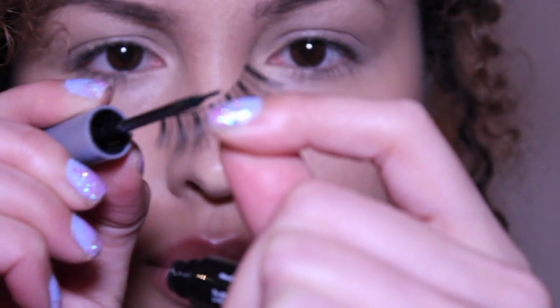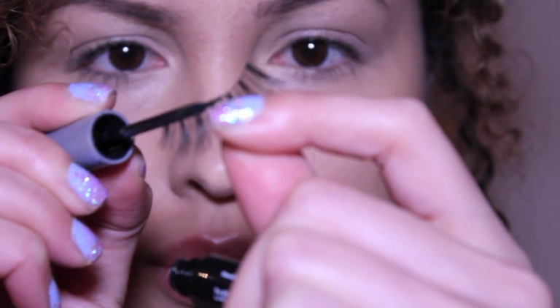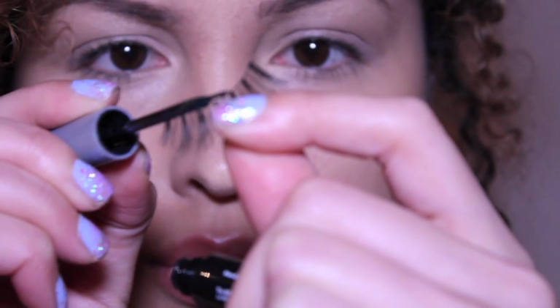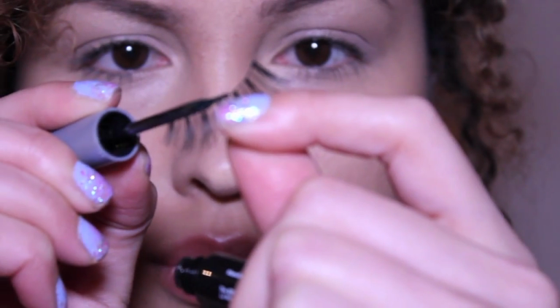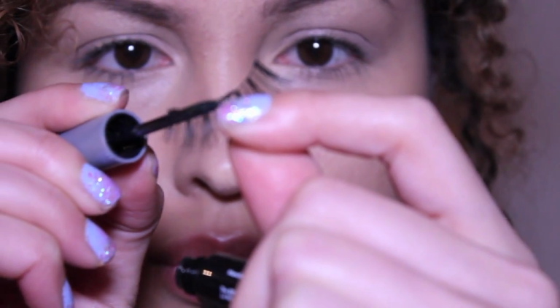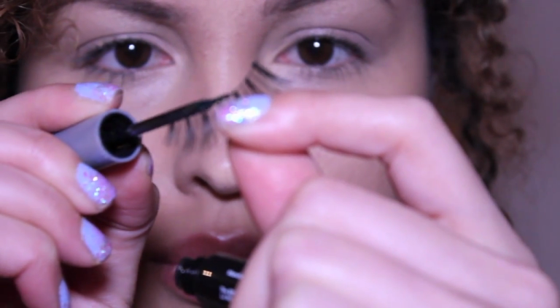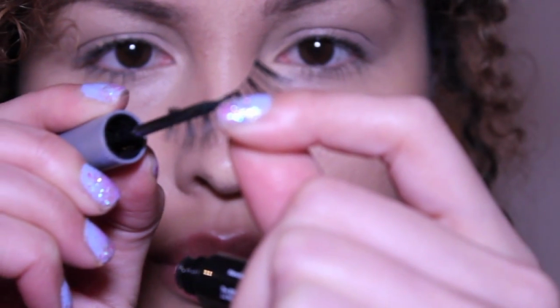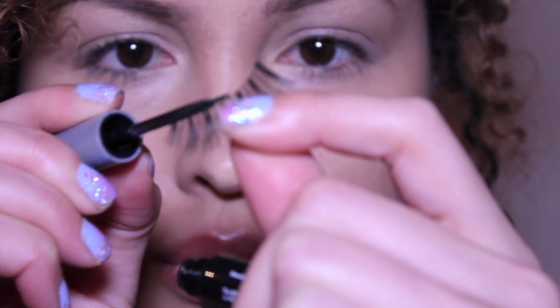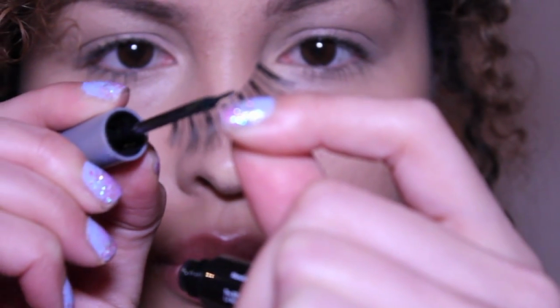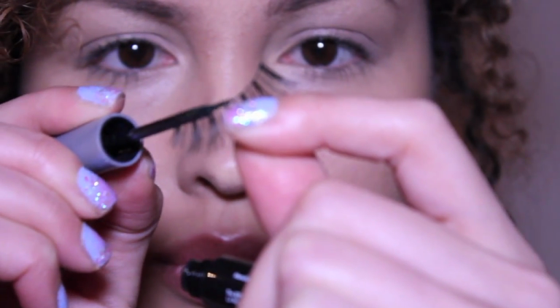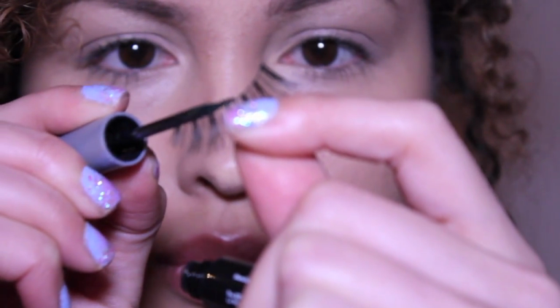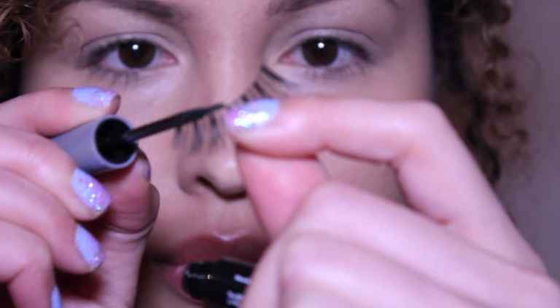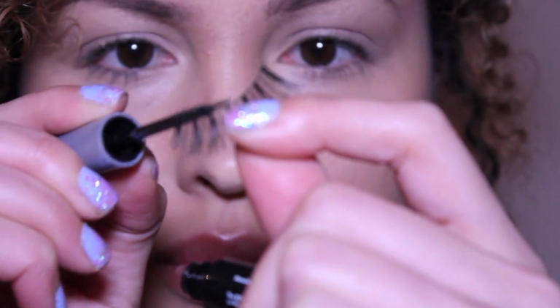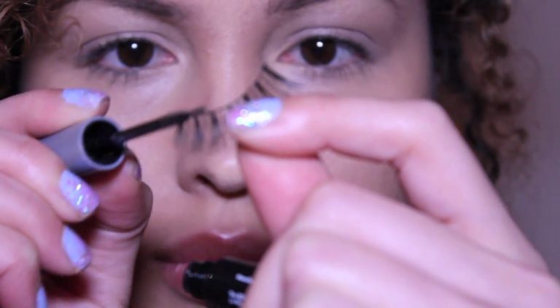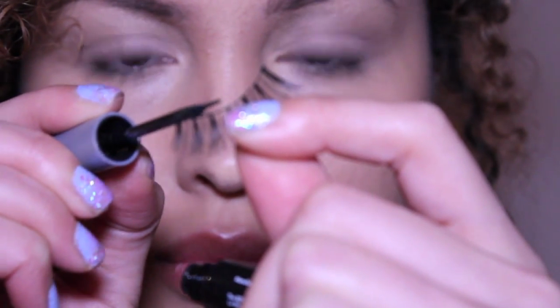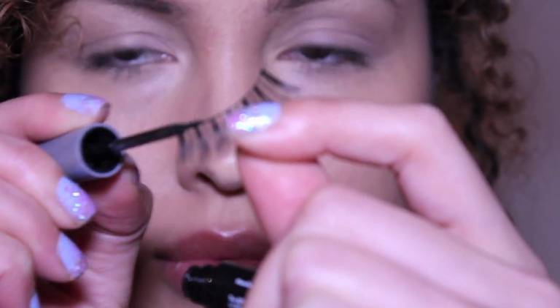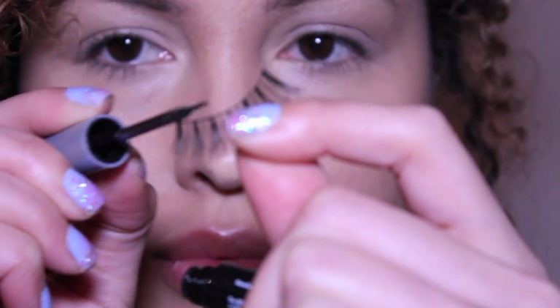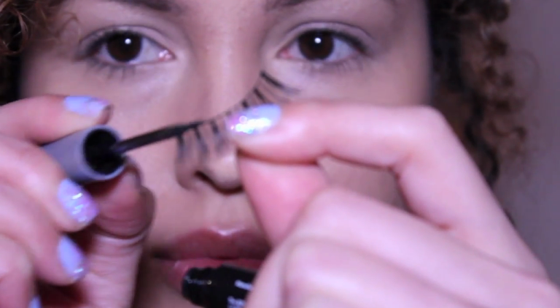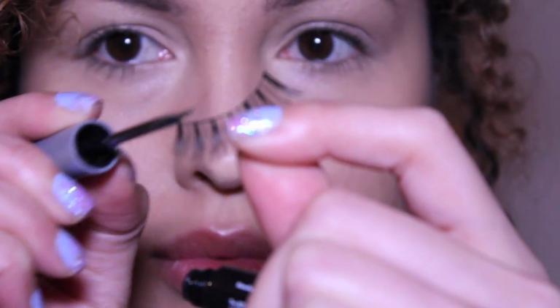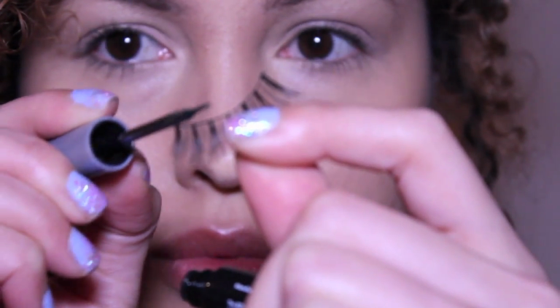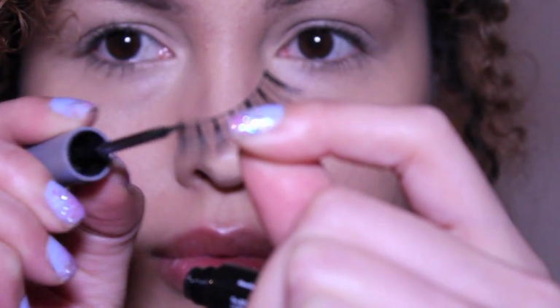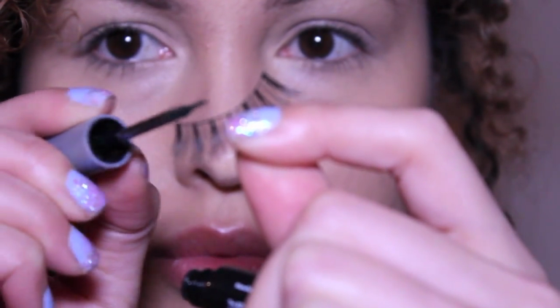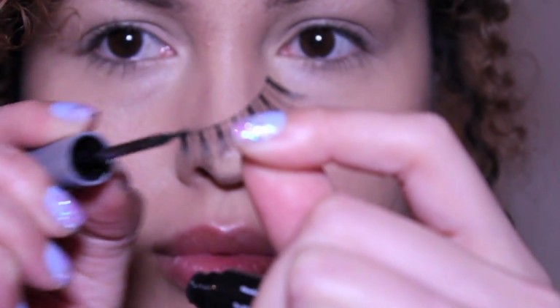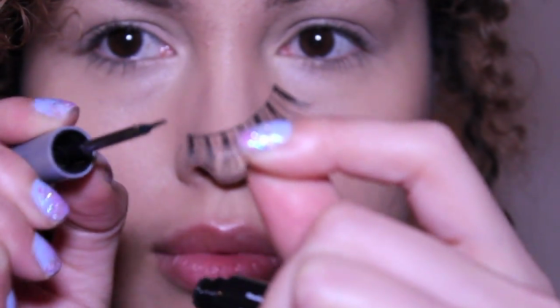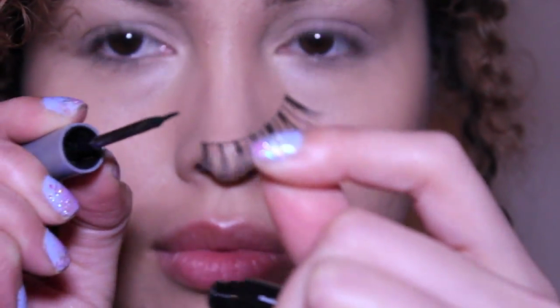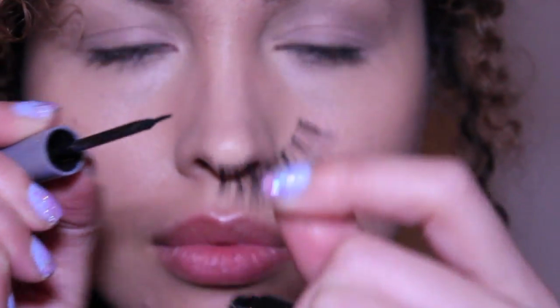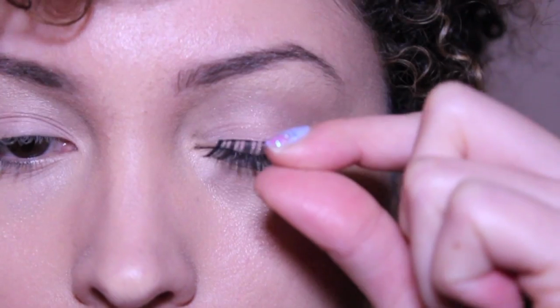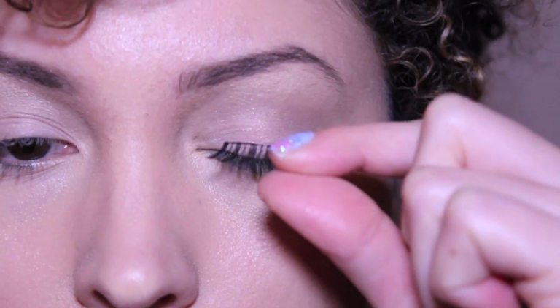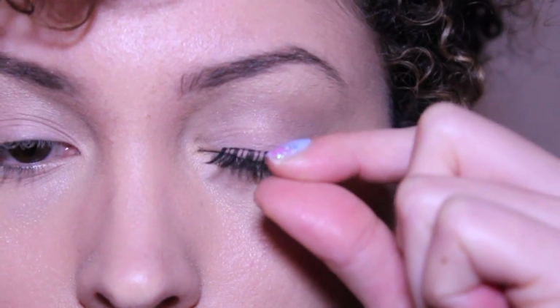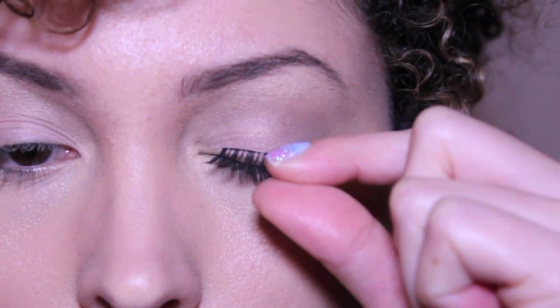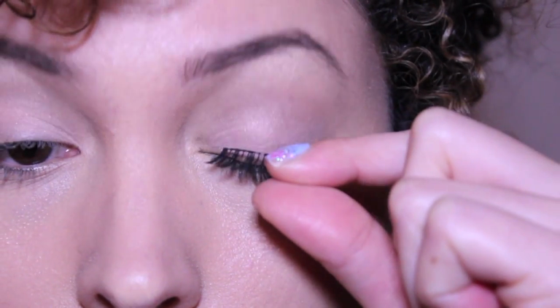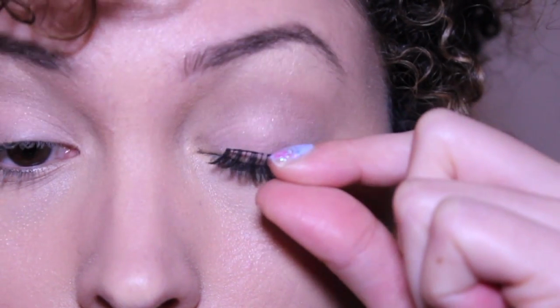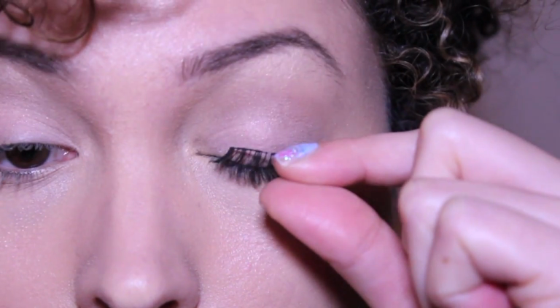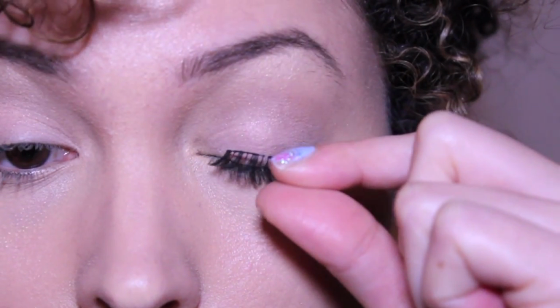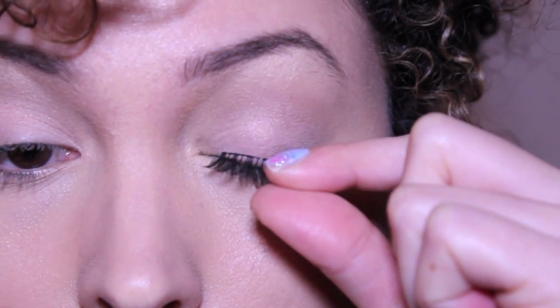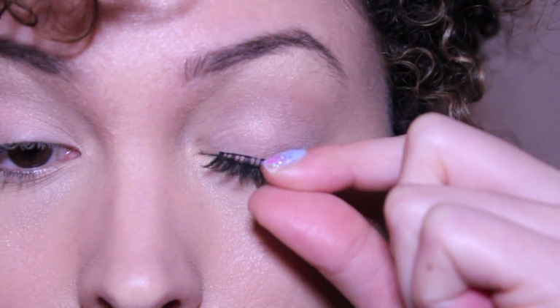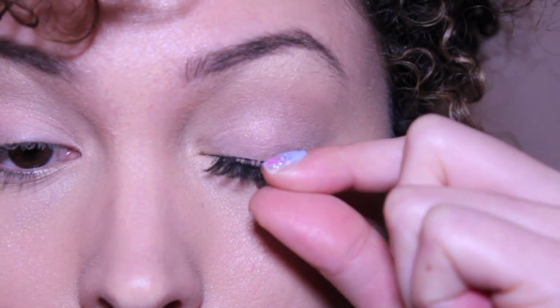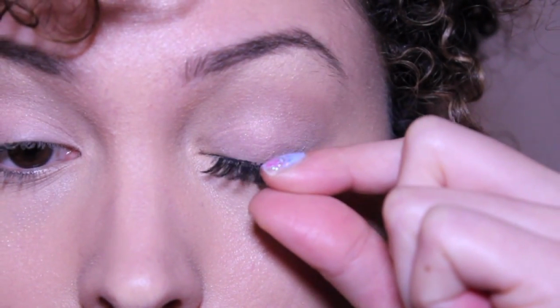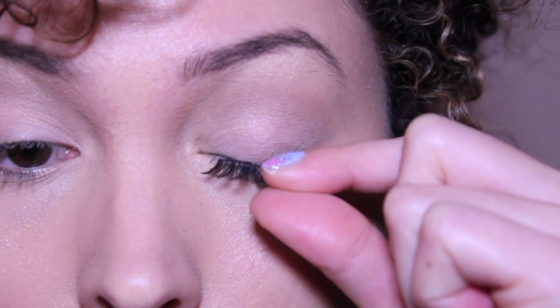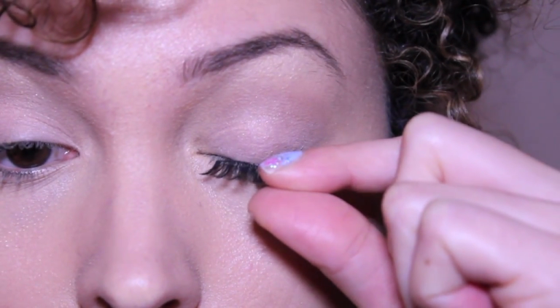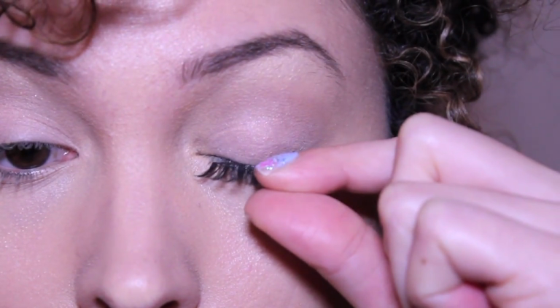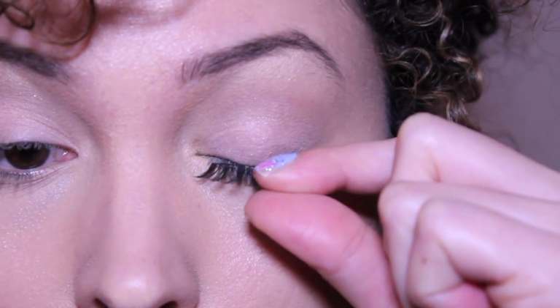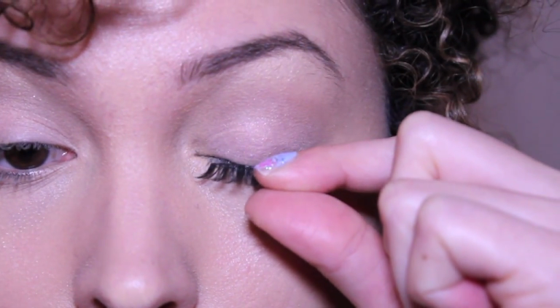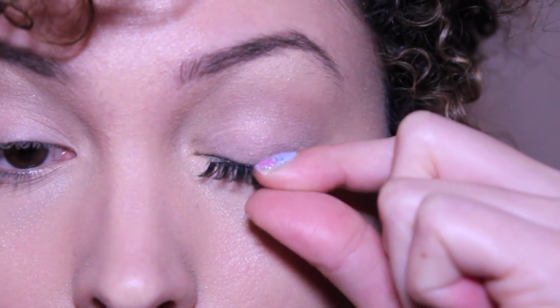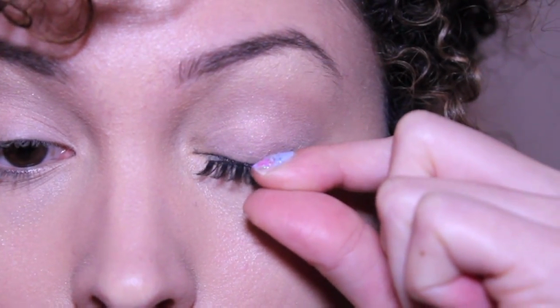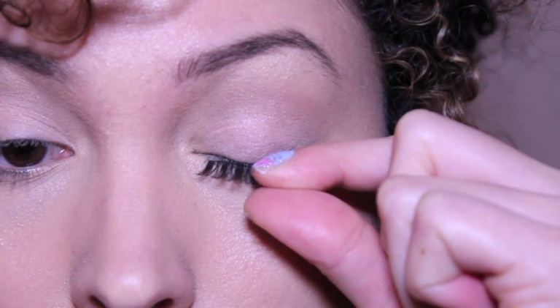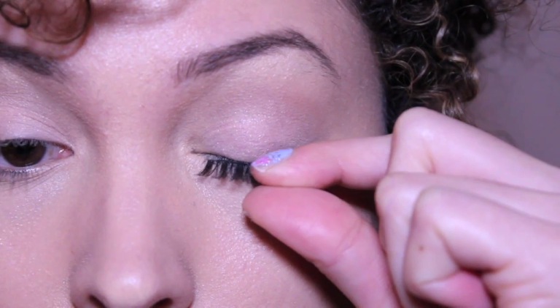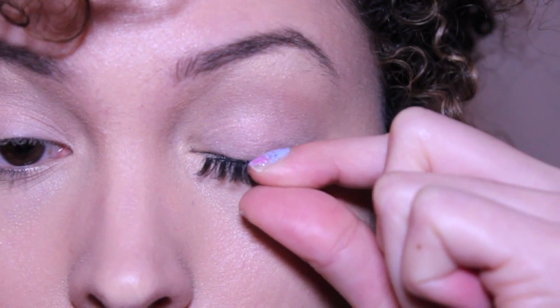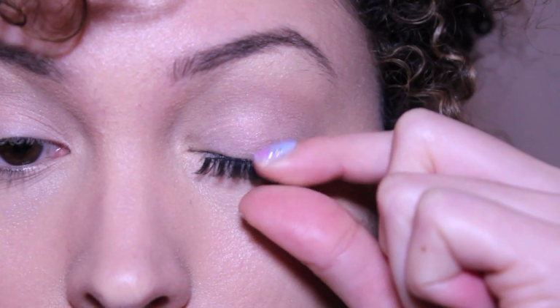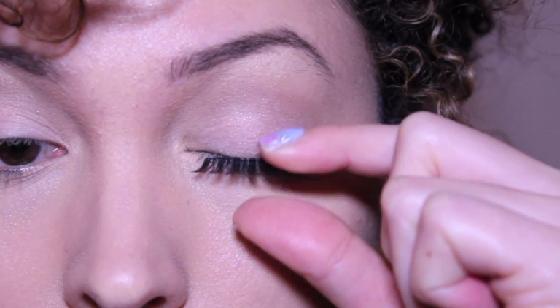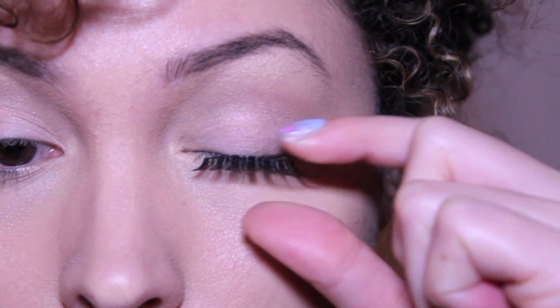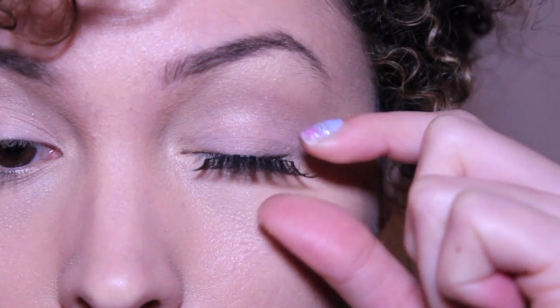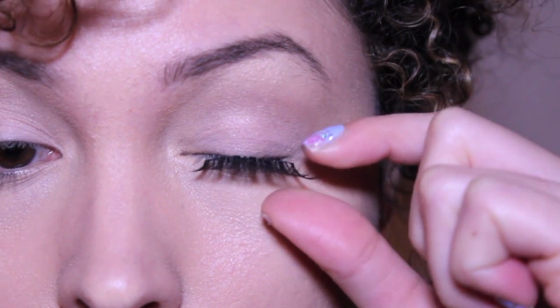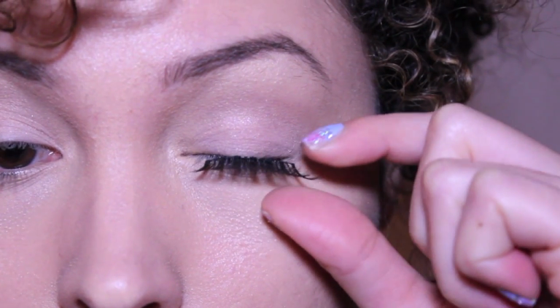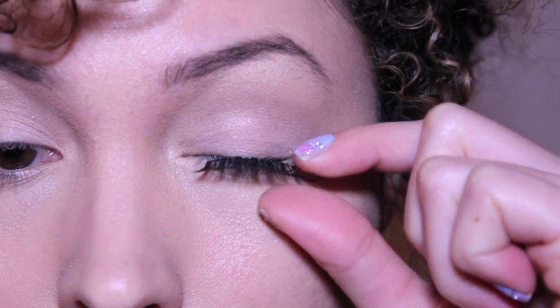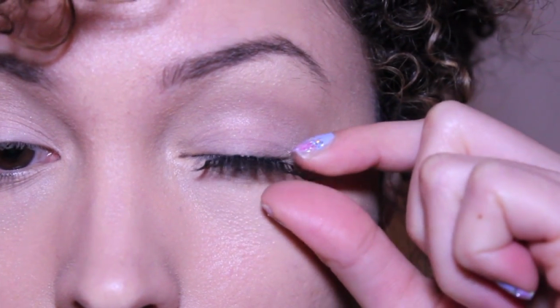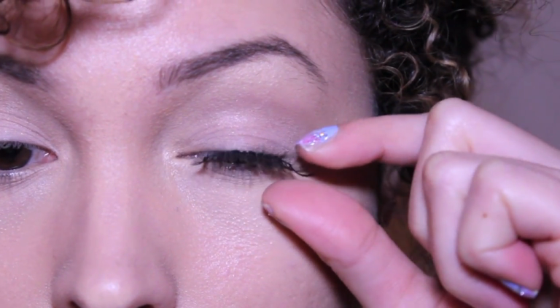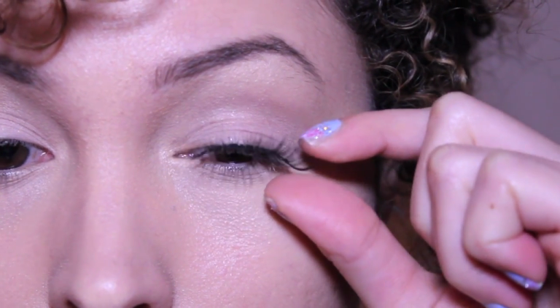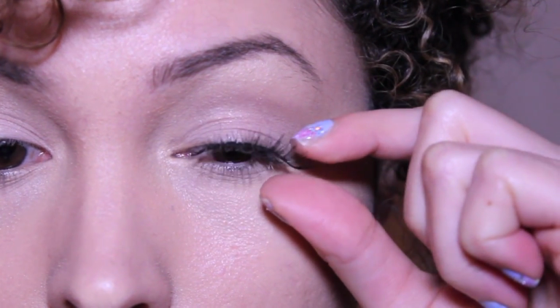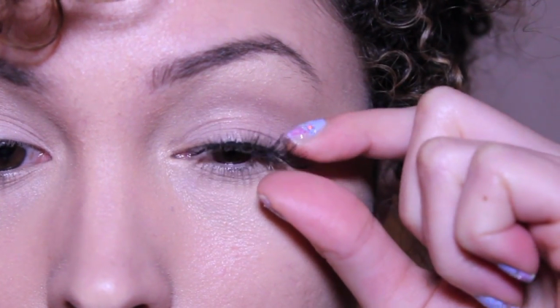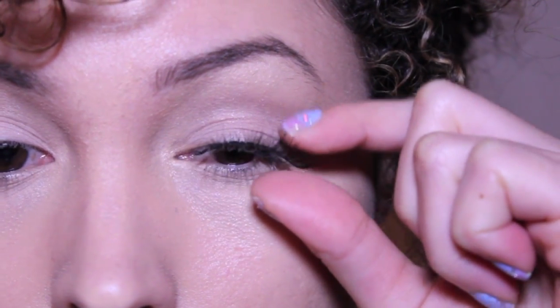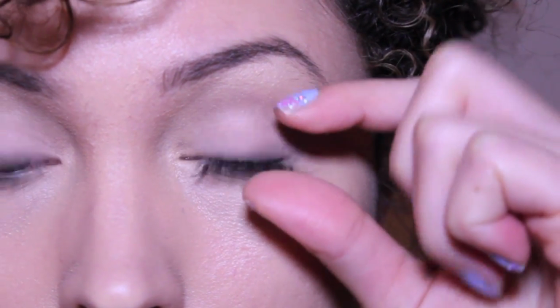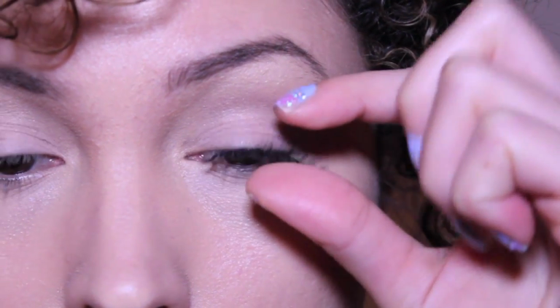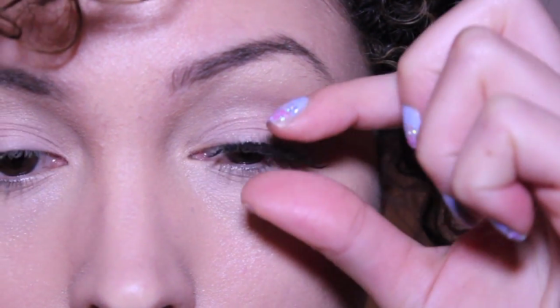This Revlon lash adhesive is one of my favorites. I'm gonna apply these lashes because it gives a more dramatic look — and who doesn't like lashes? They're sexy.